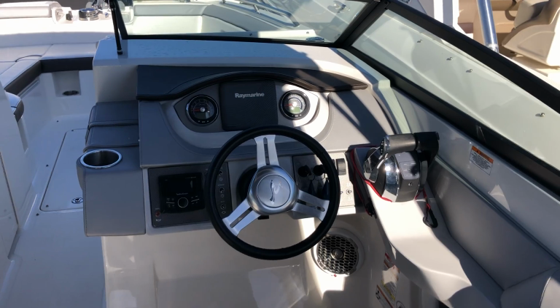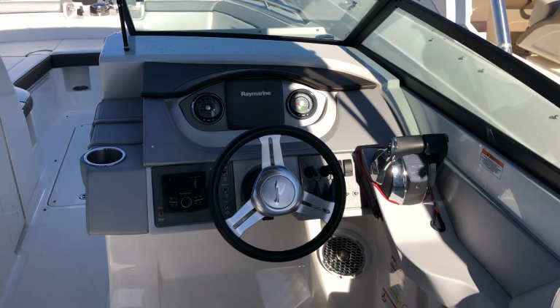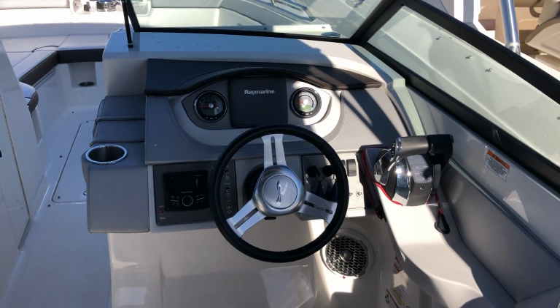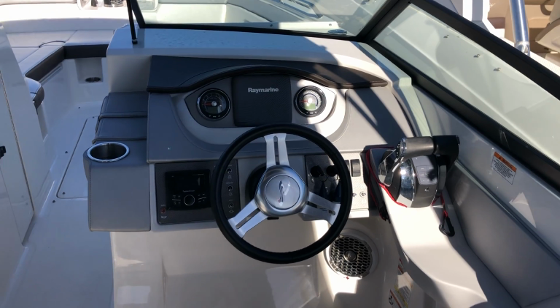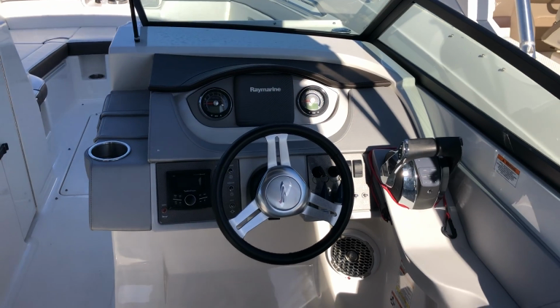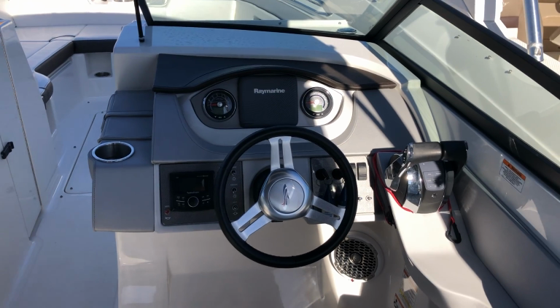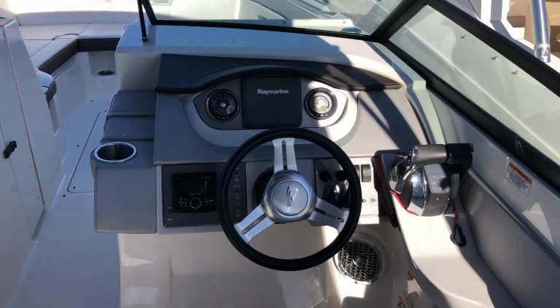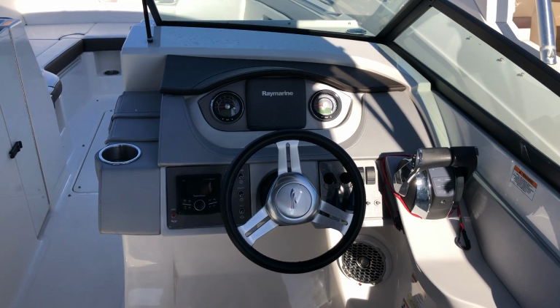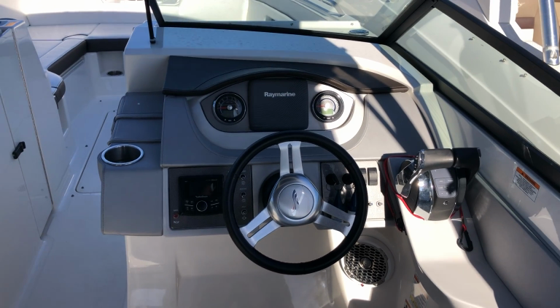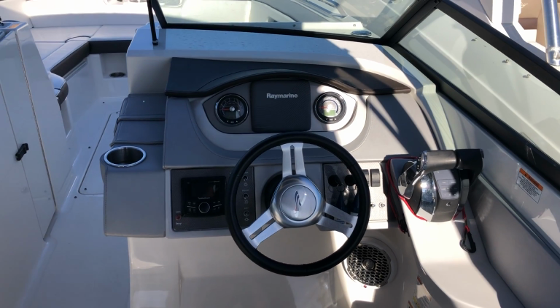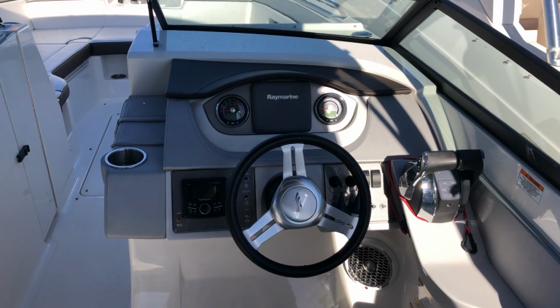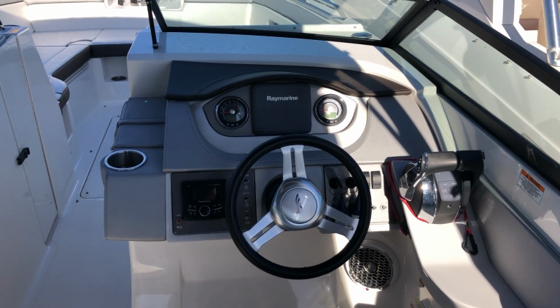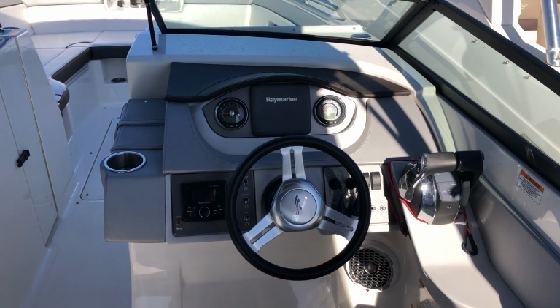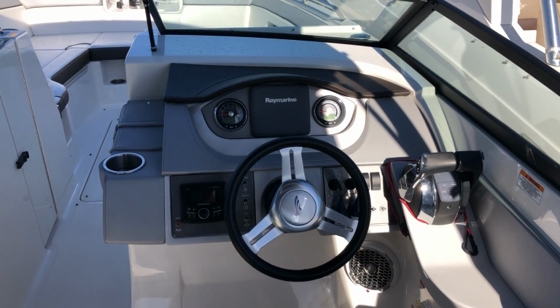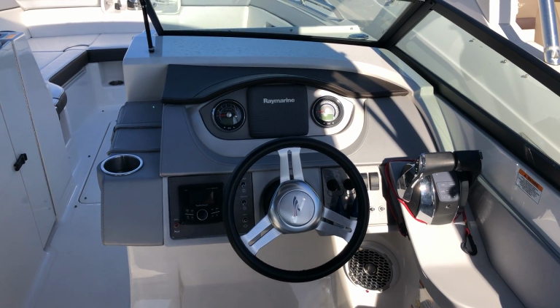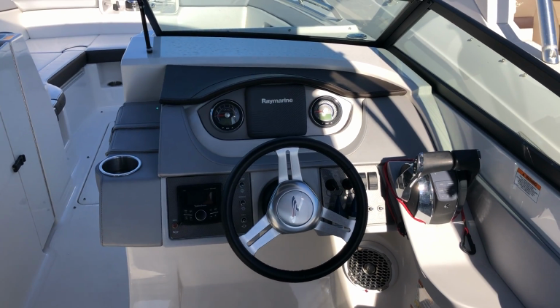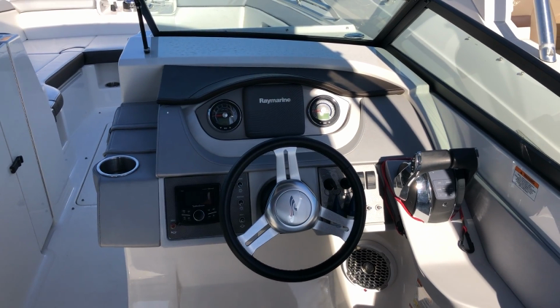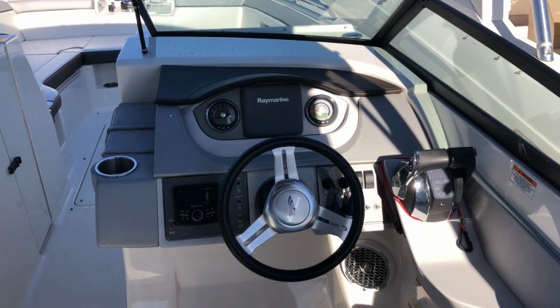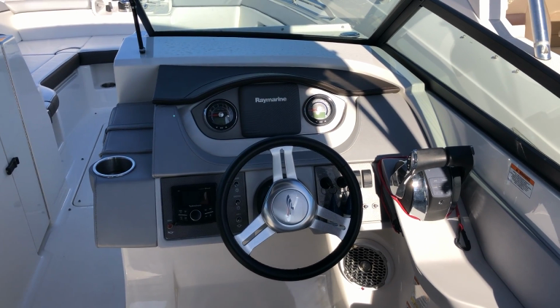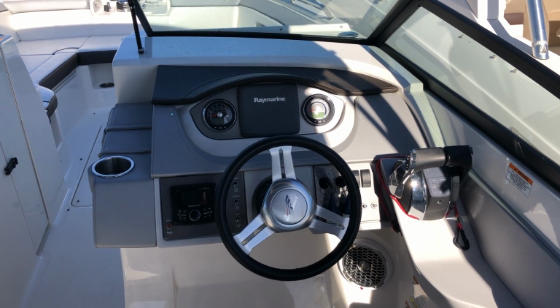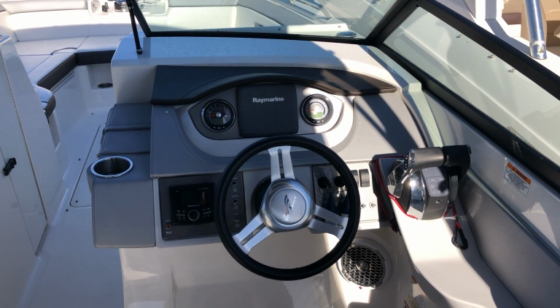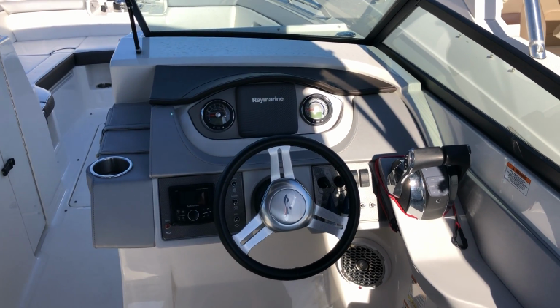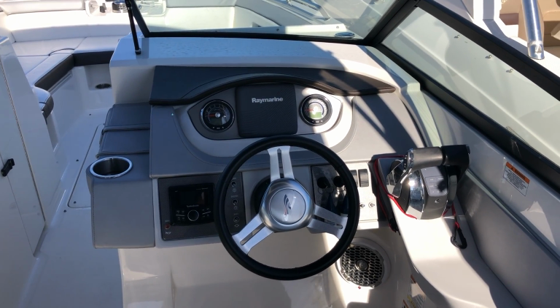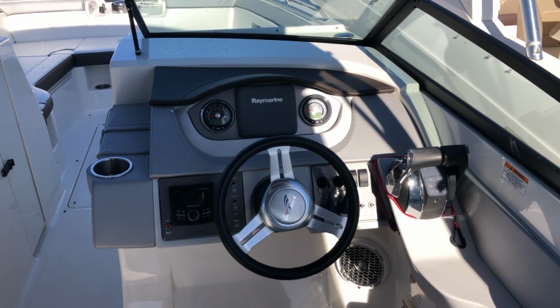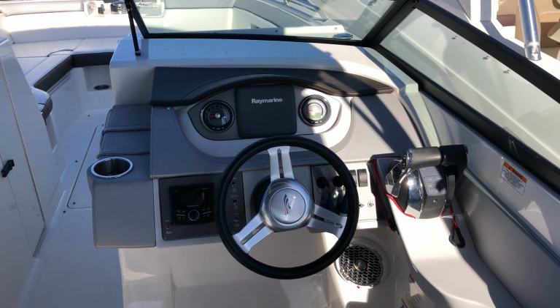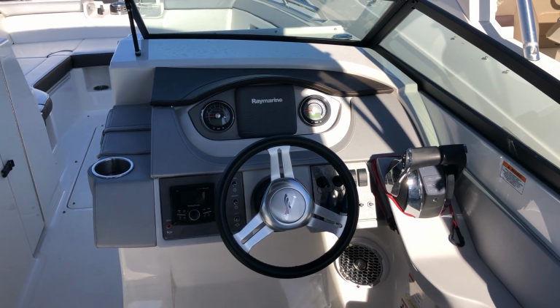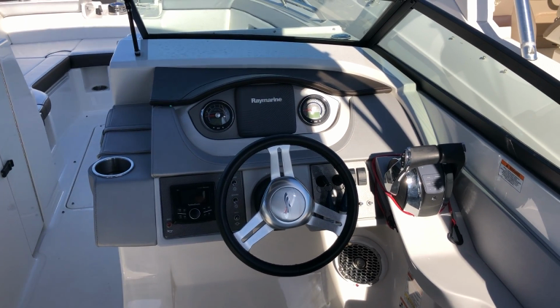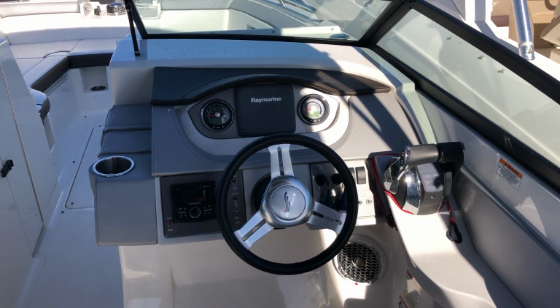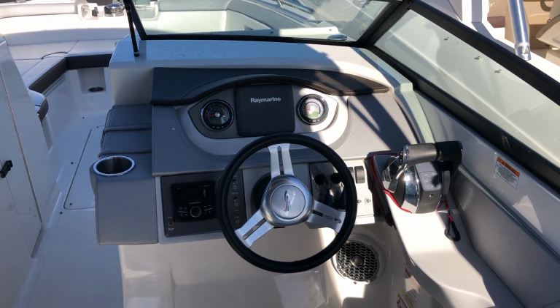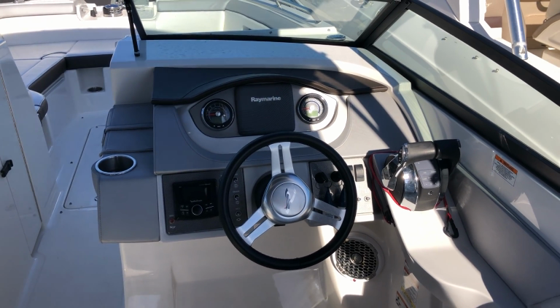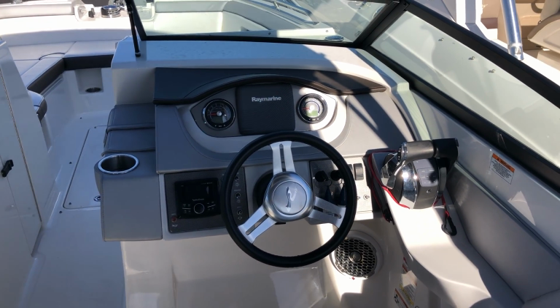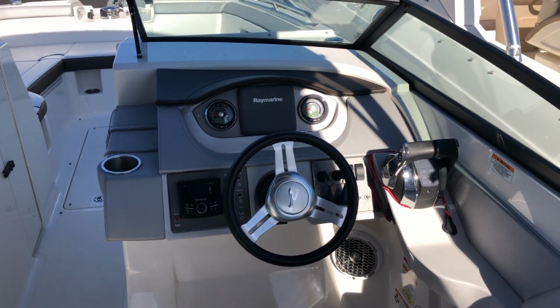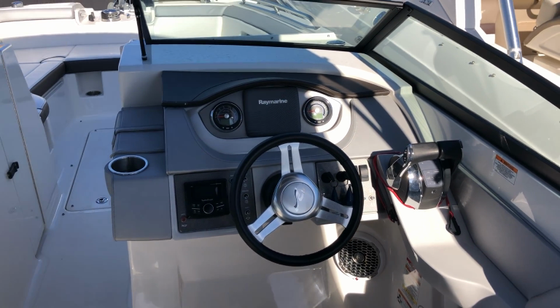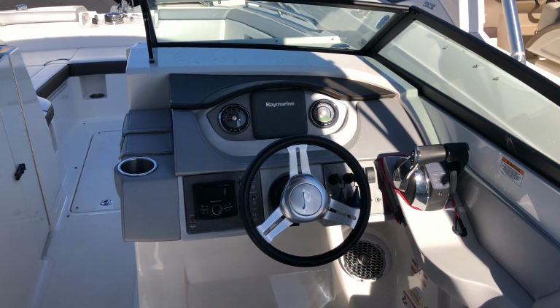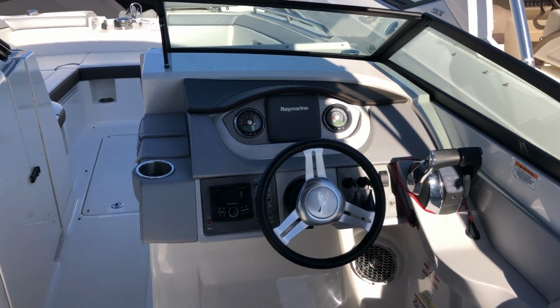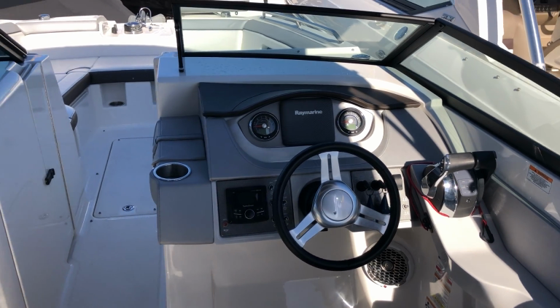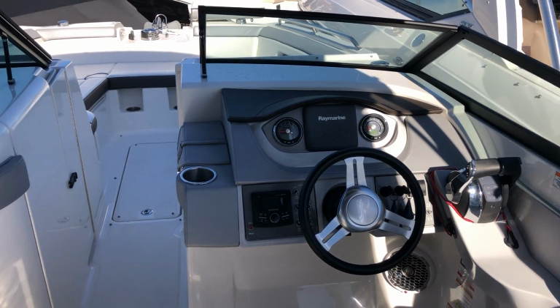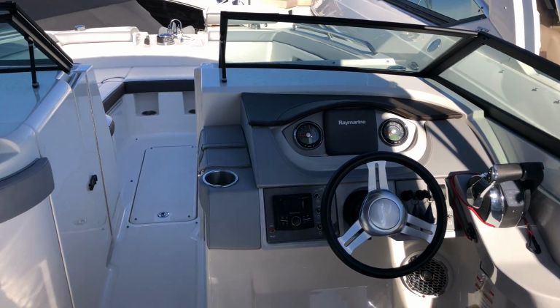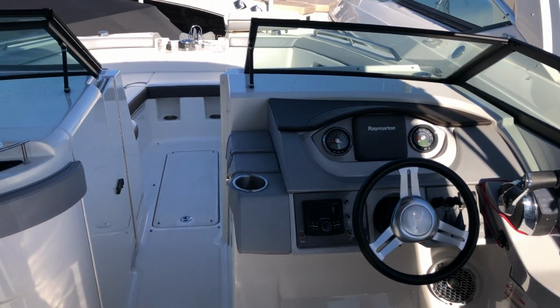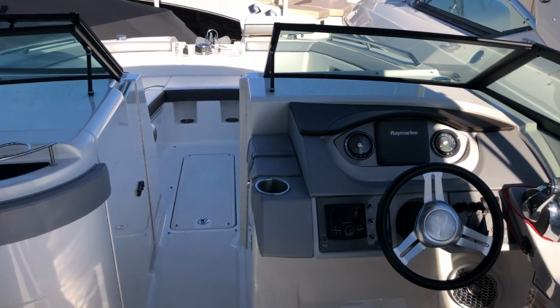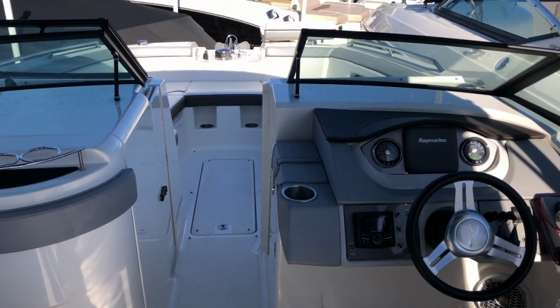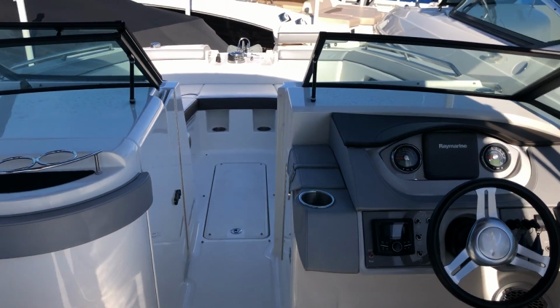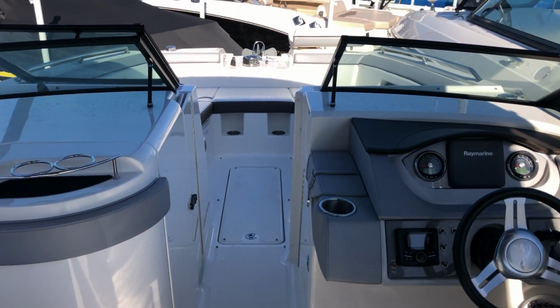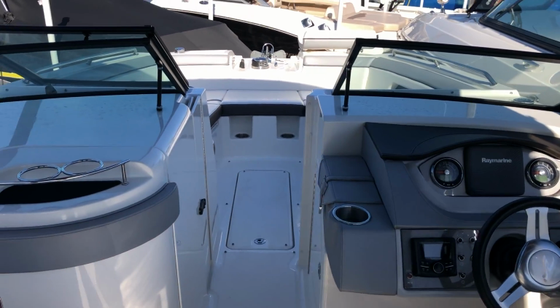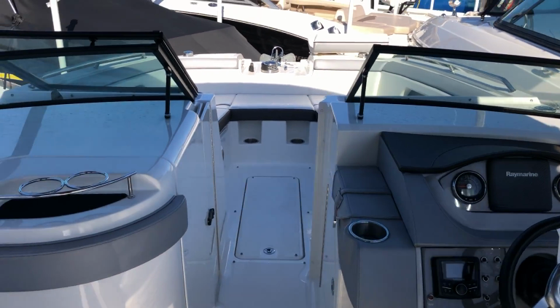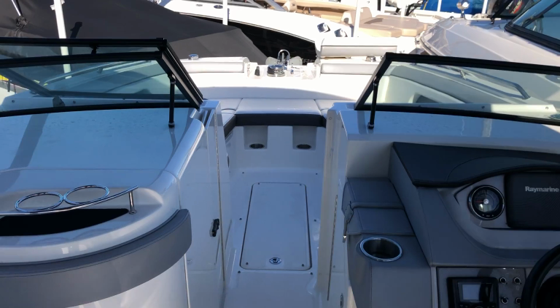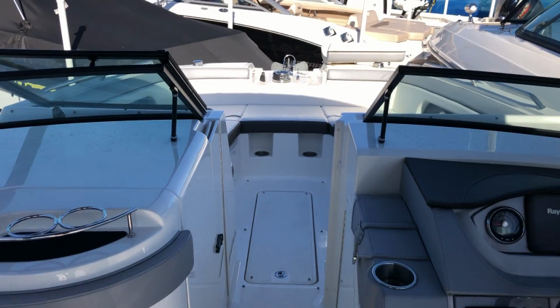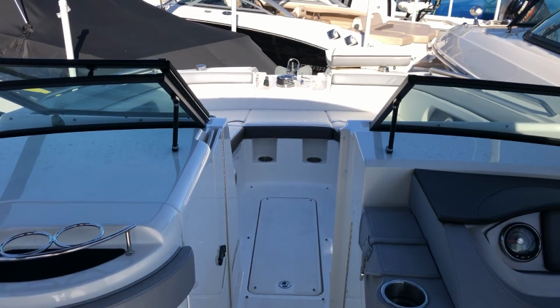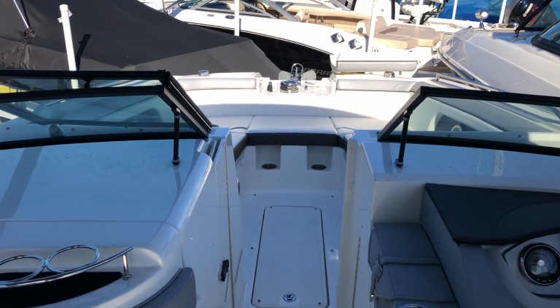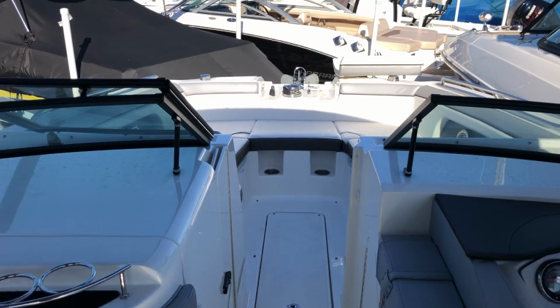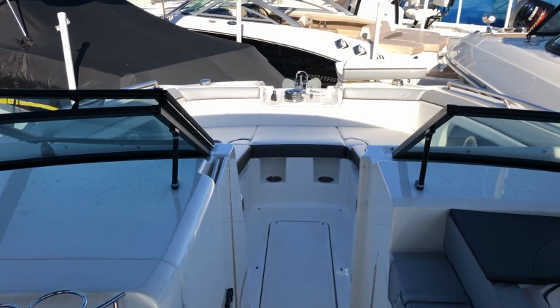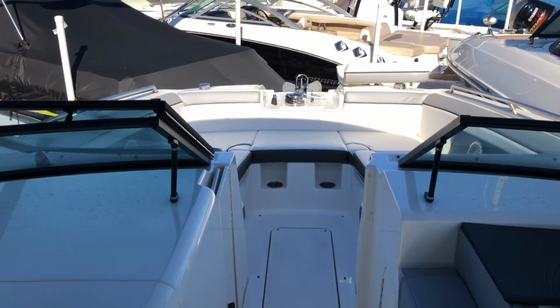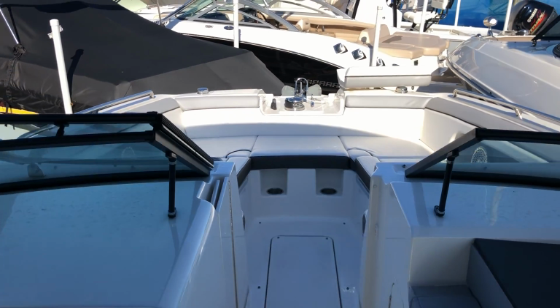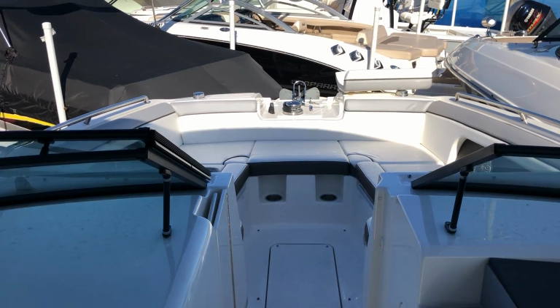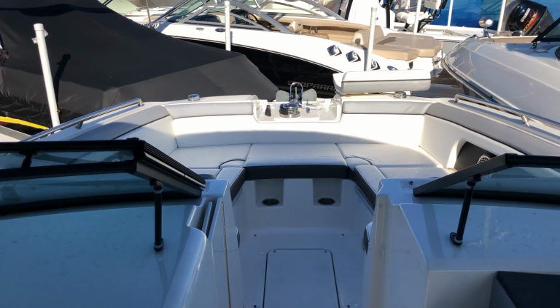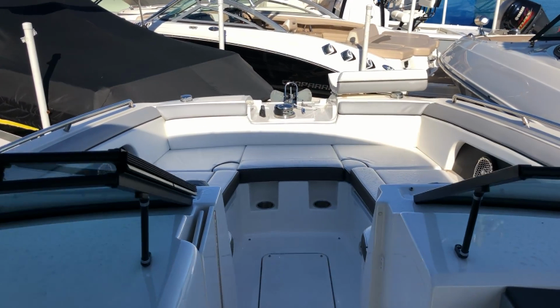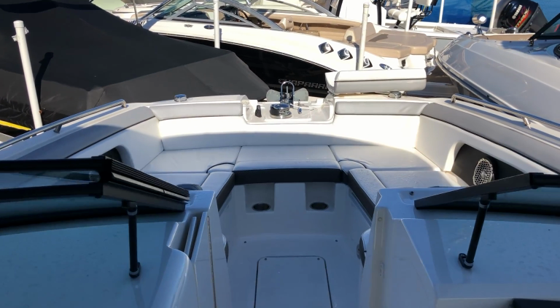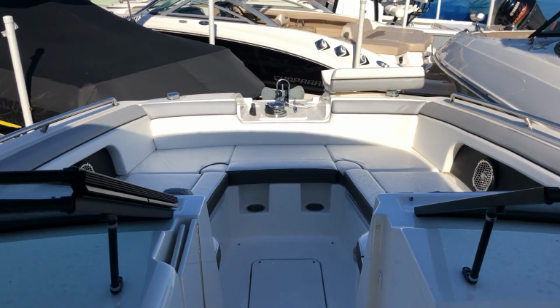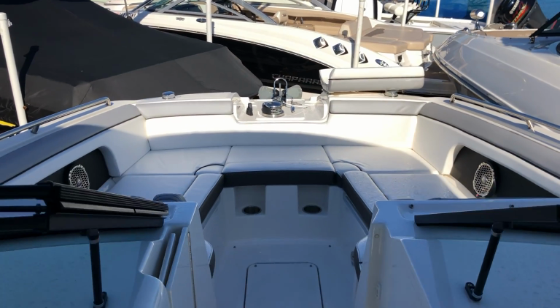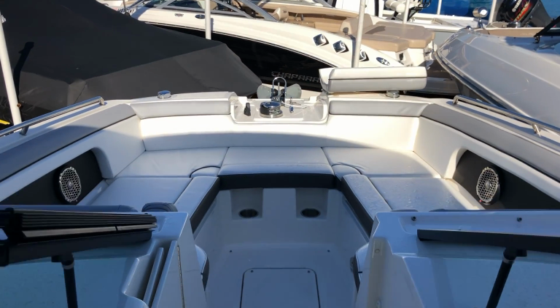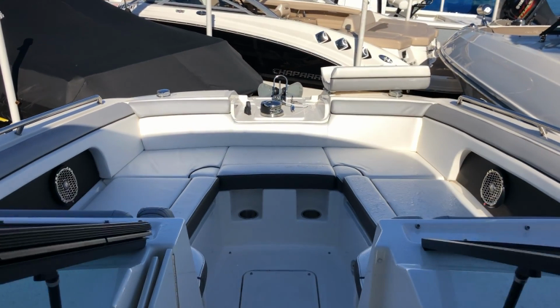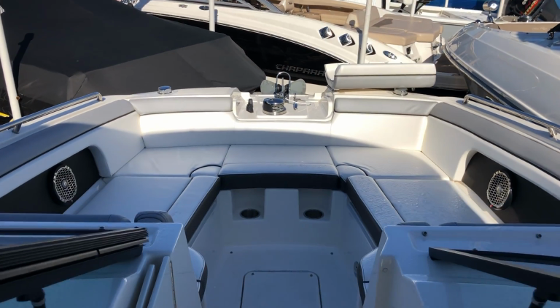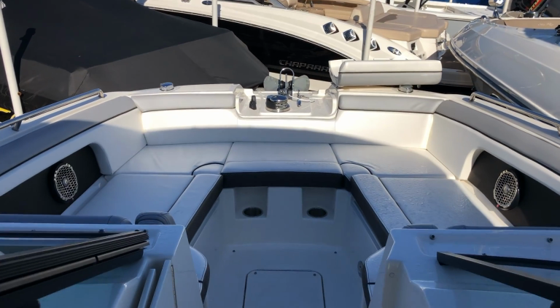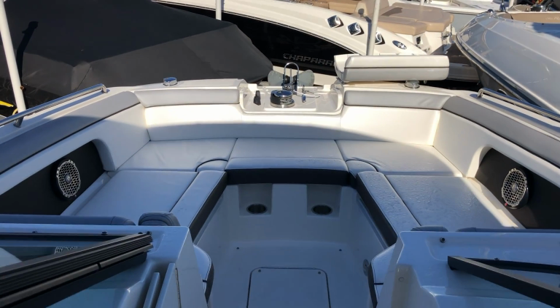It has a Raymarine A65 GPS chart plotter. This boat has 65 hours on it and was bought new from MarineMax Pensacola.